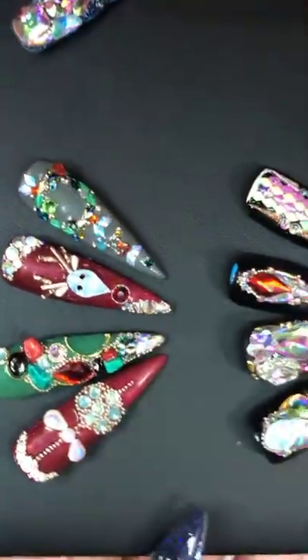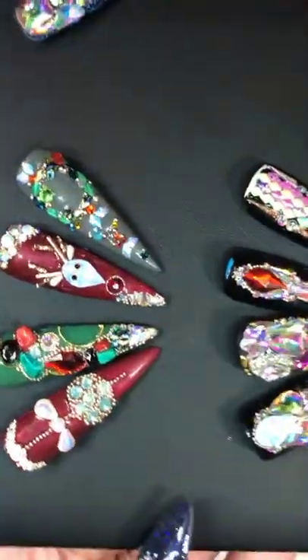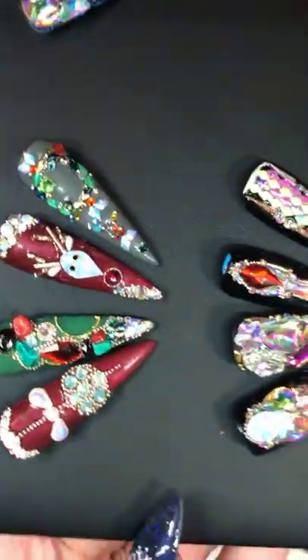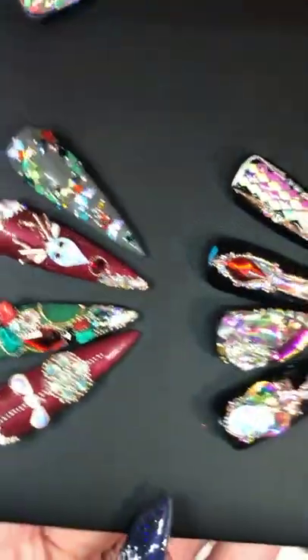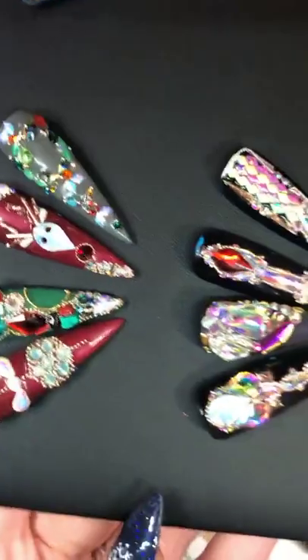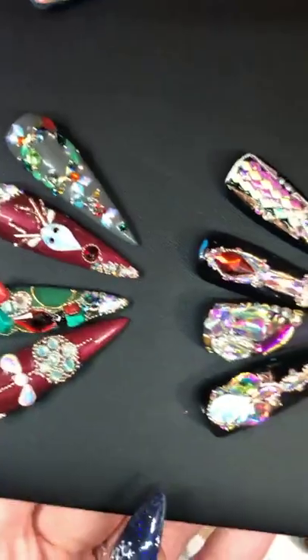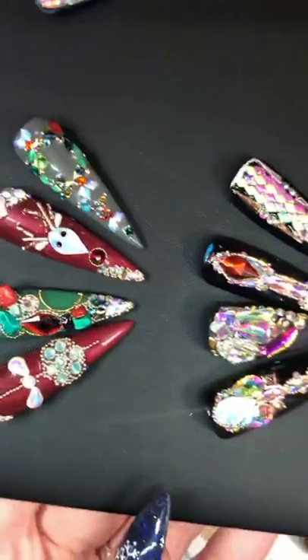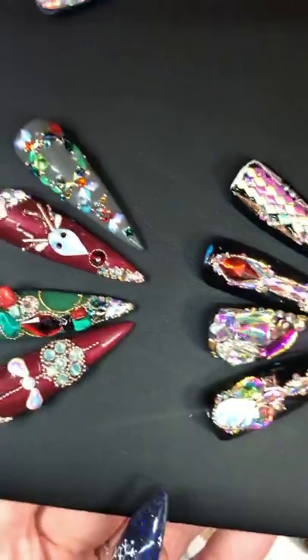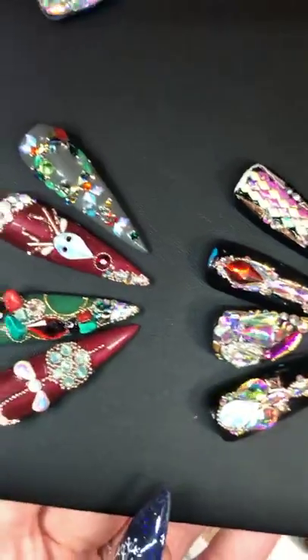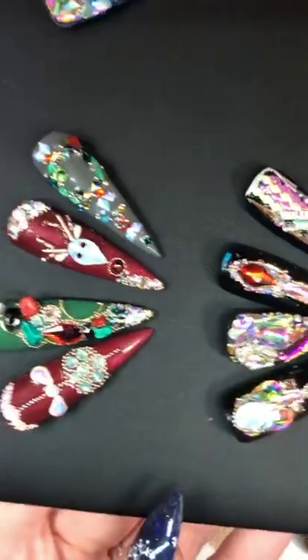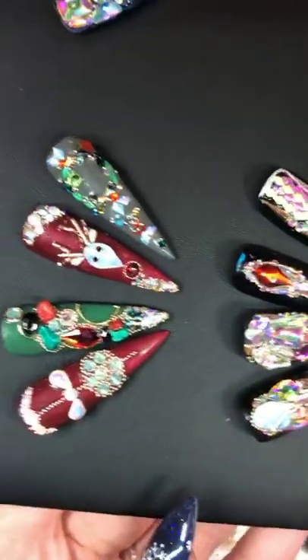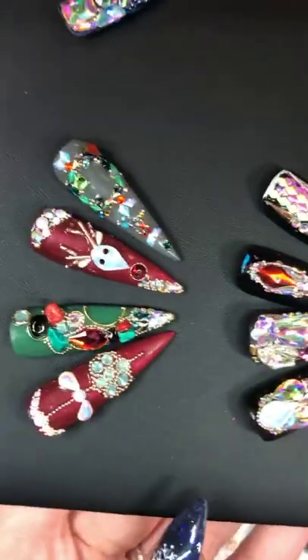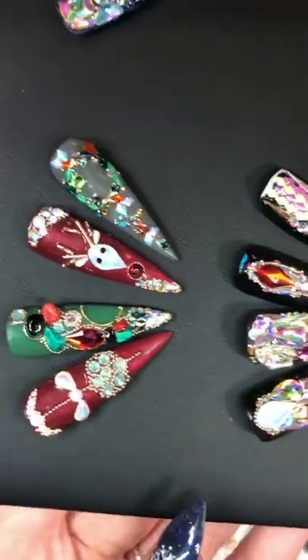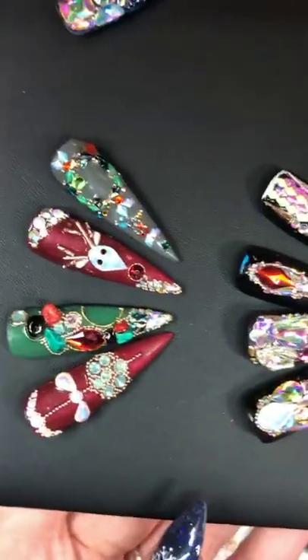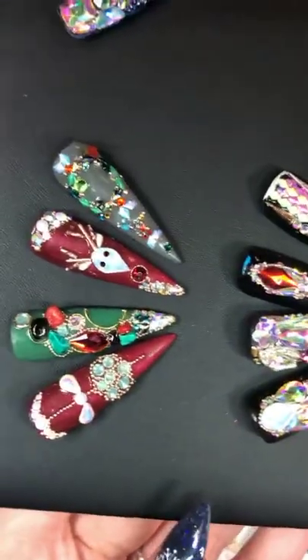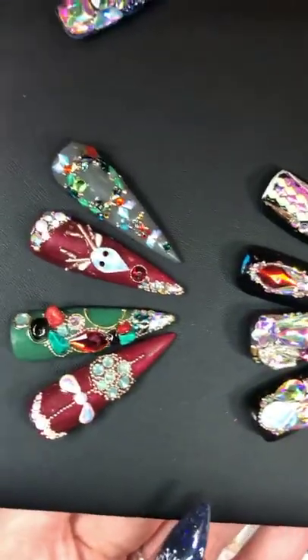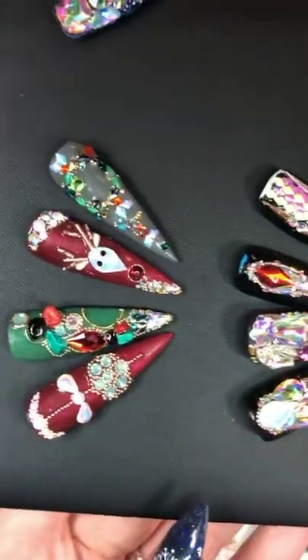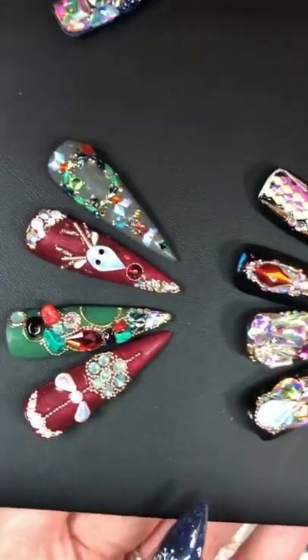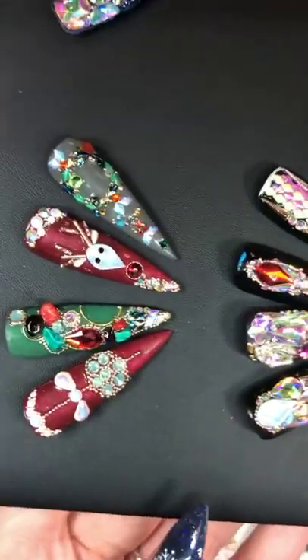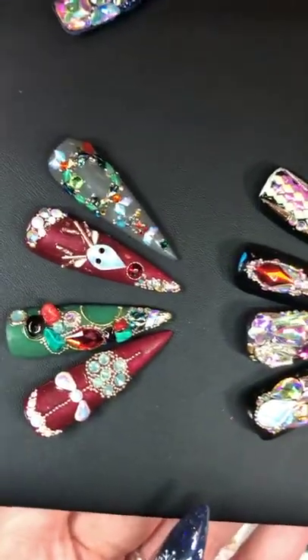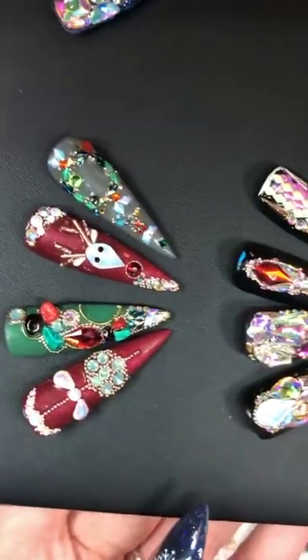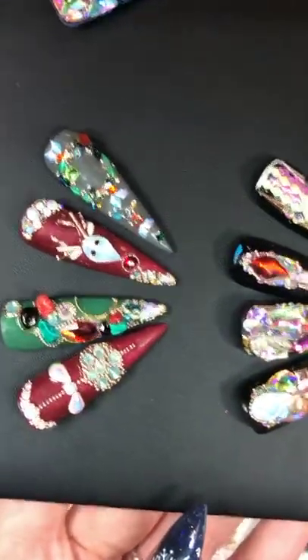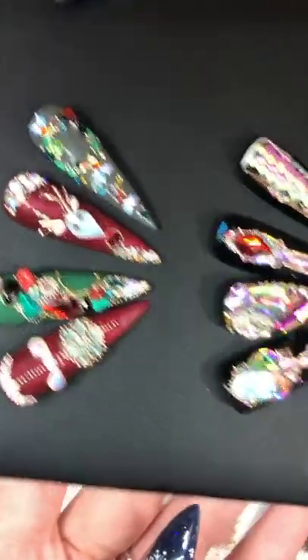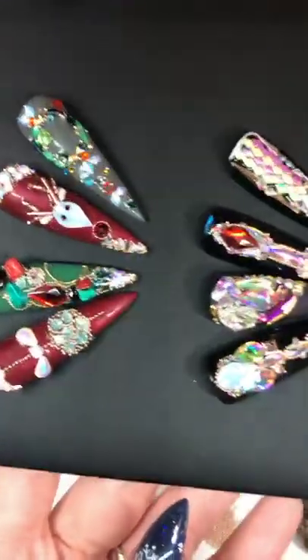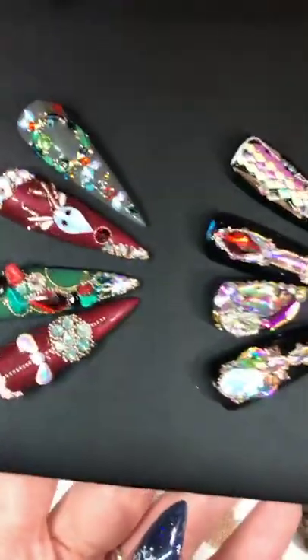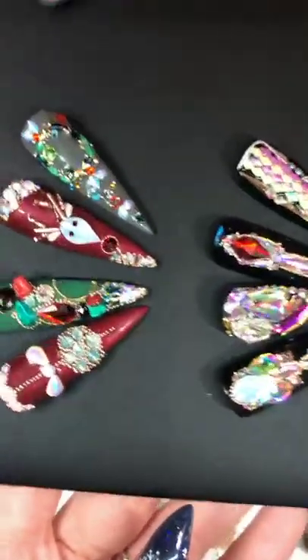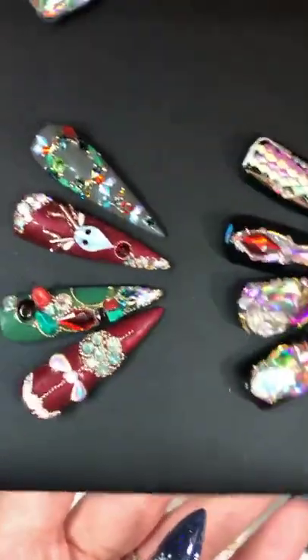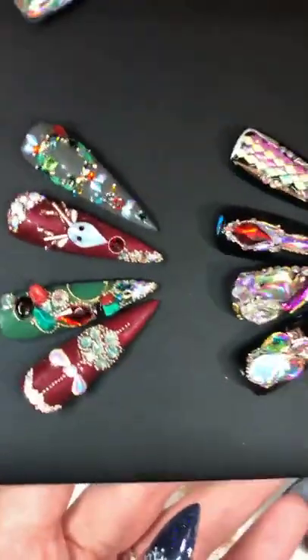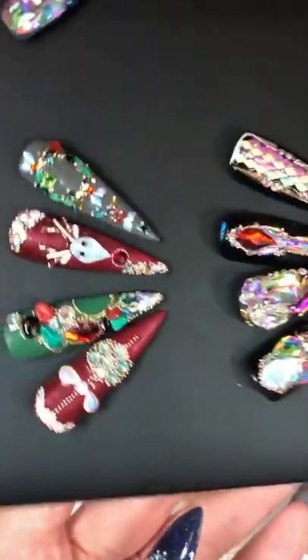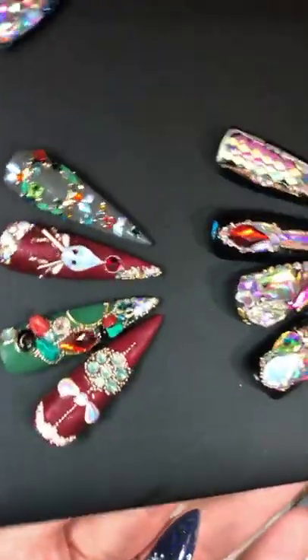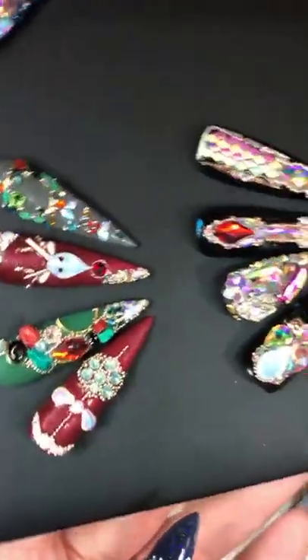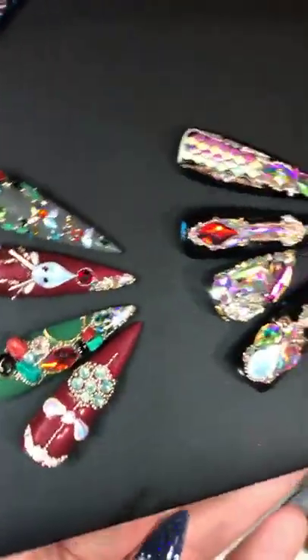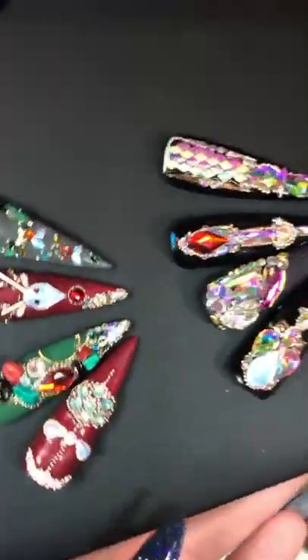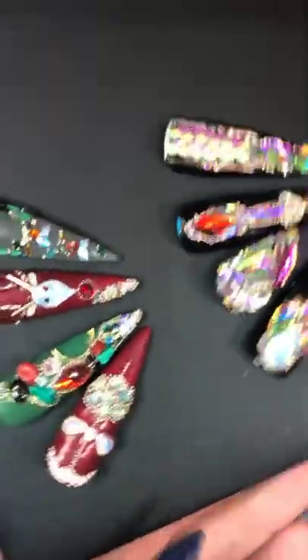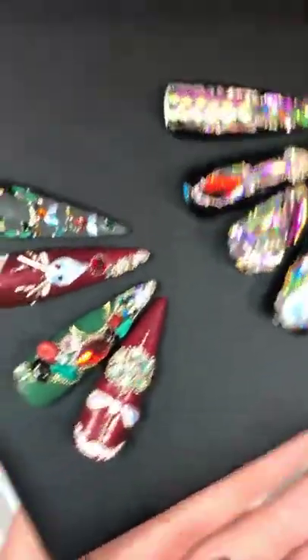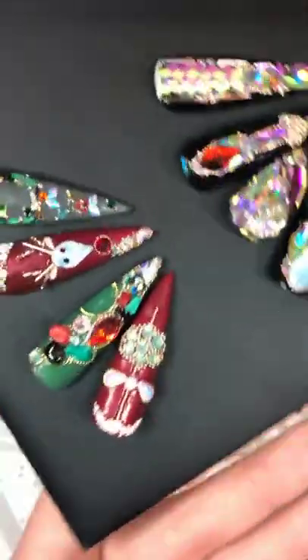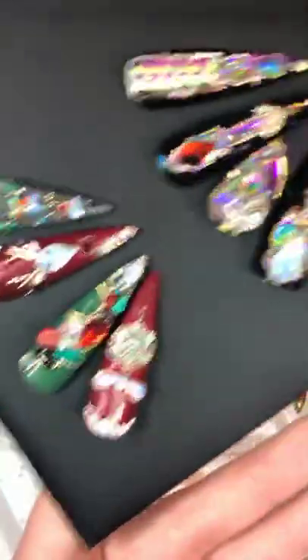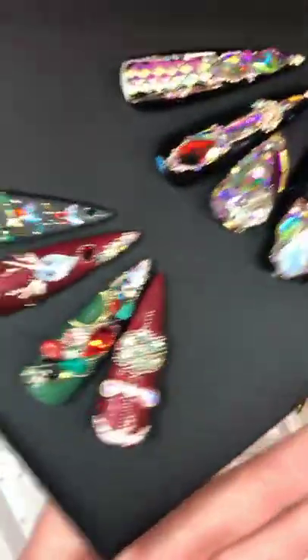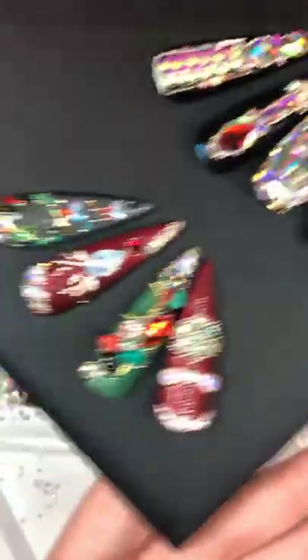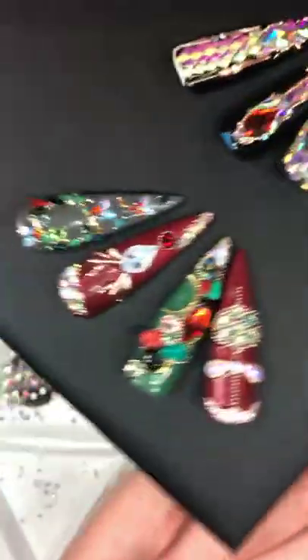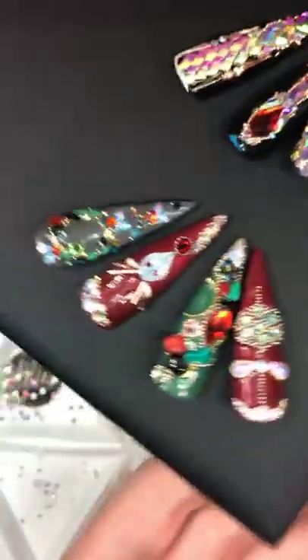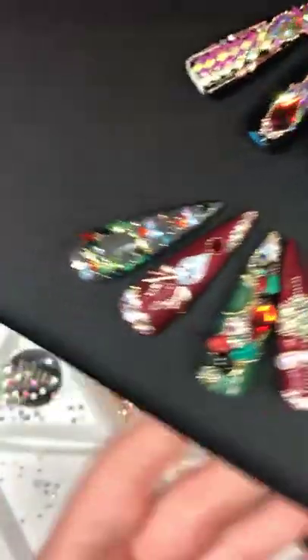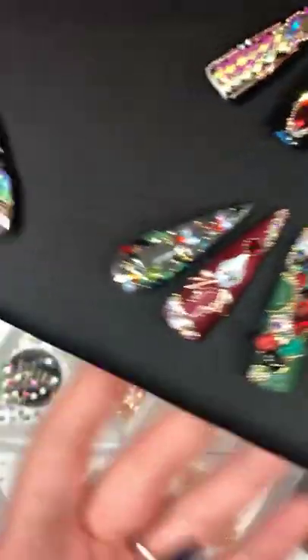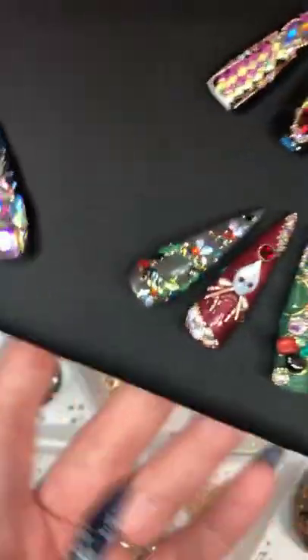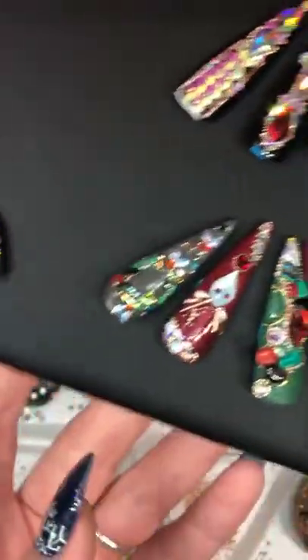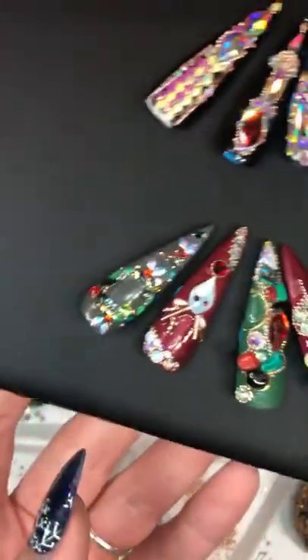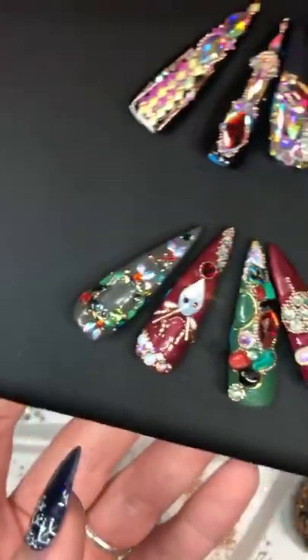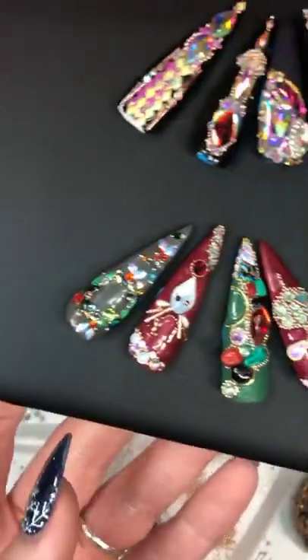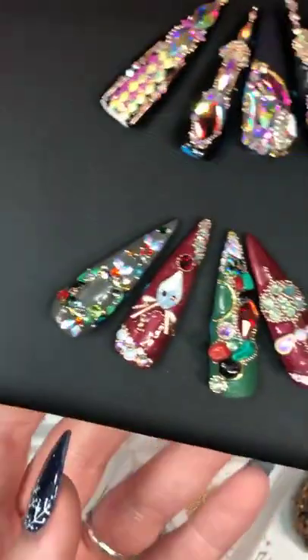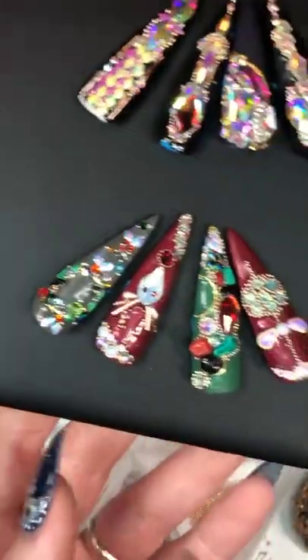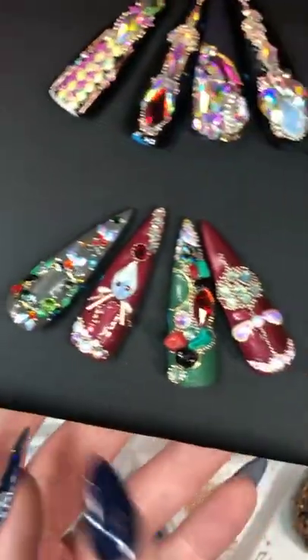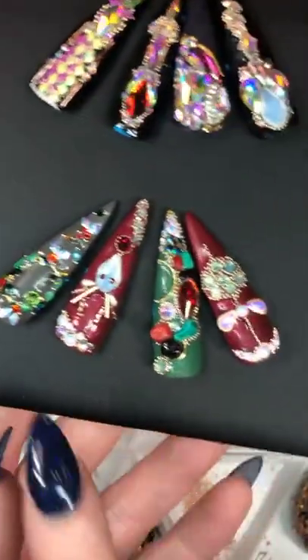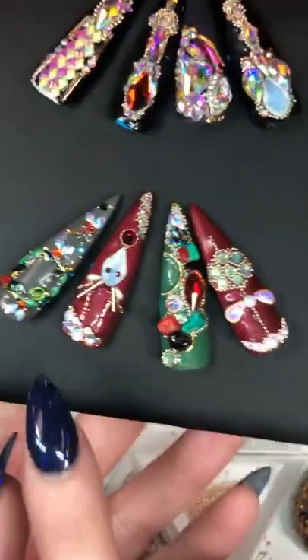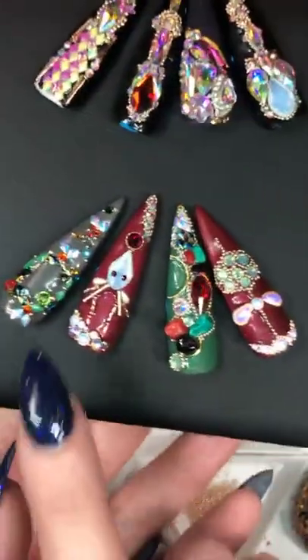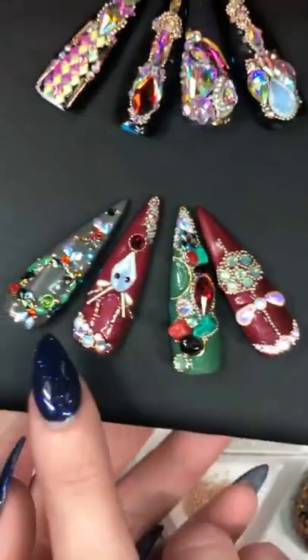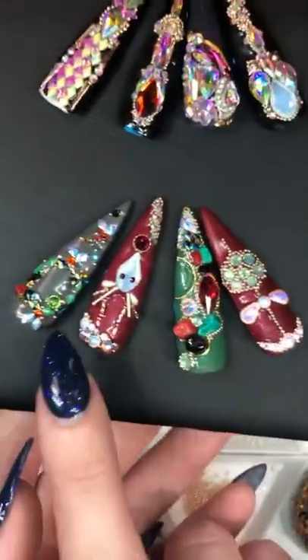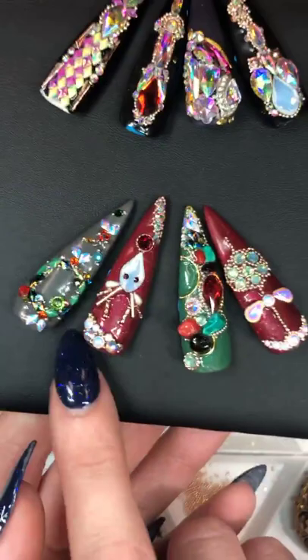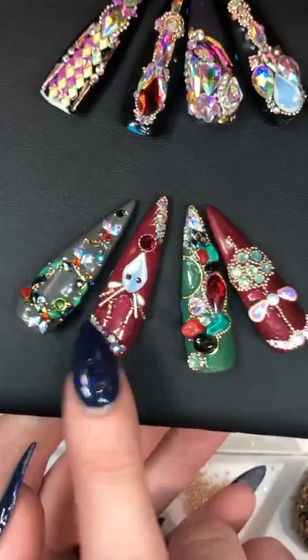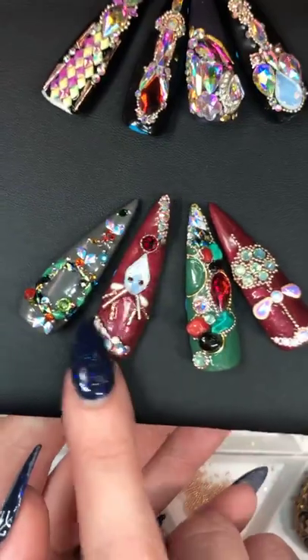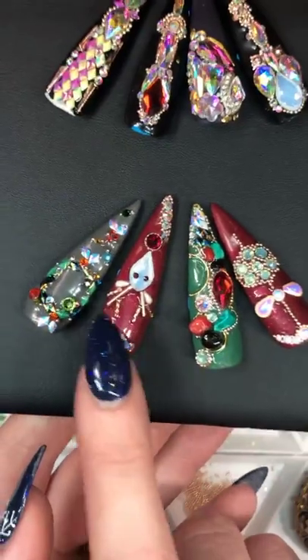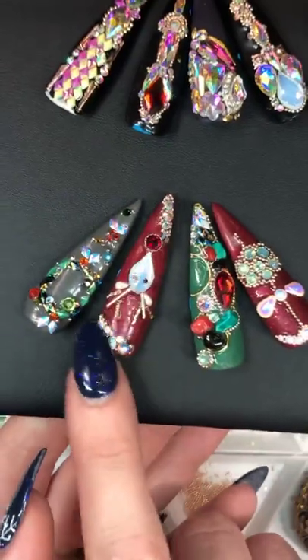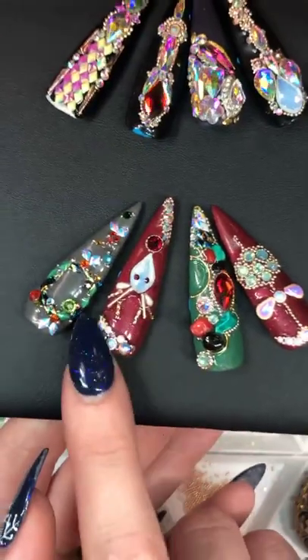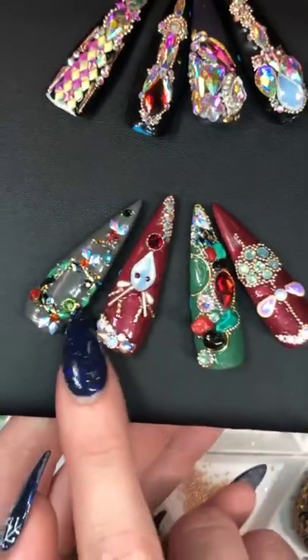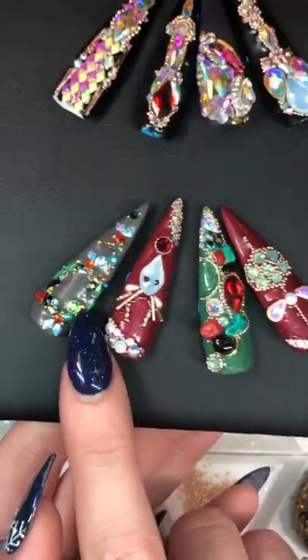Look at those — that's the wreath look we did on the very end in the gray. That's what we did on Tuesday.